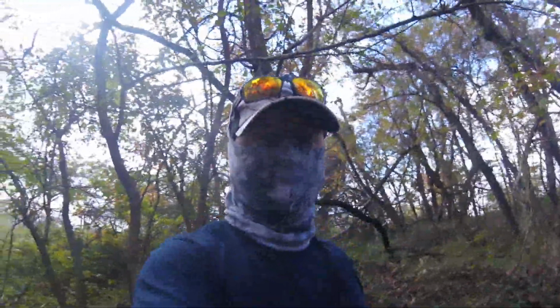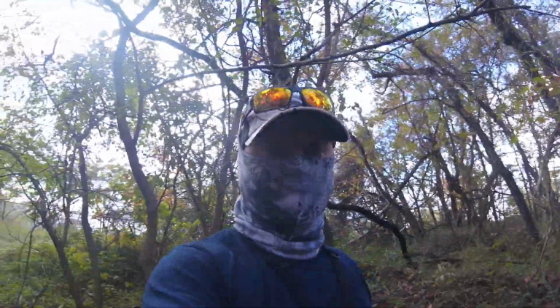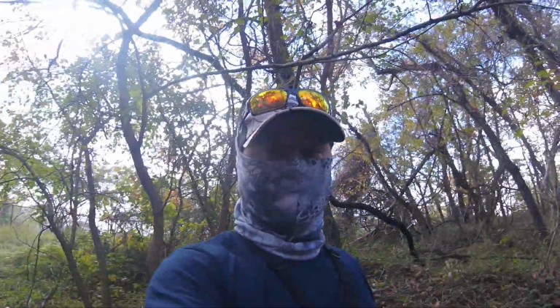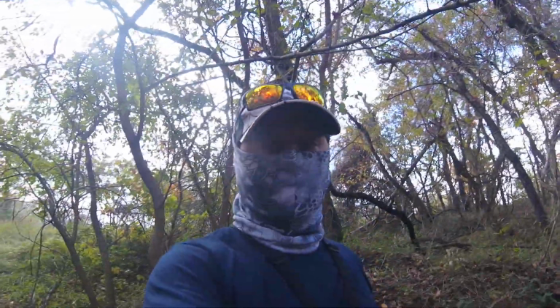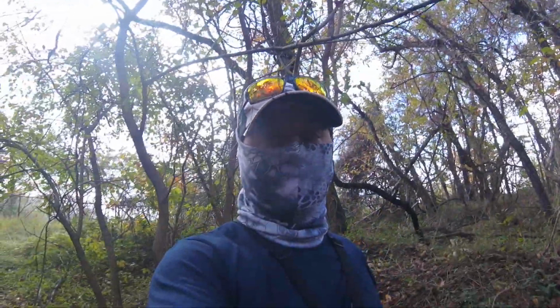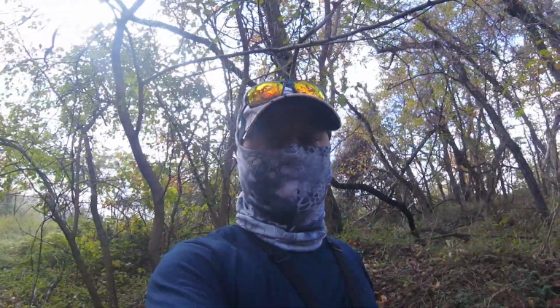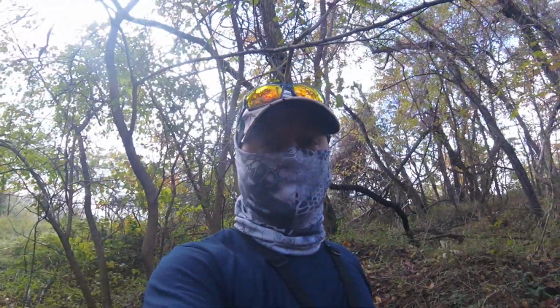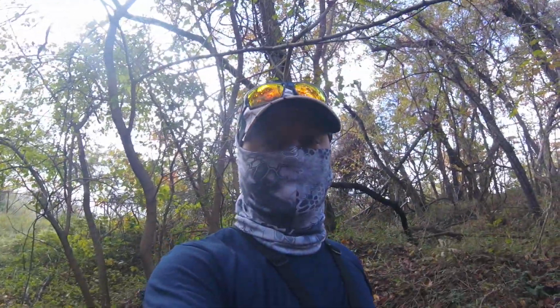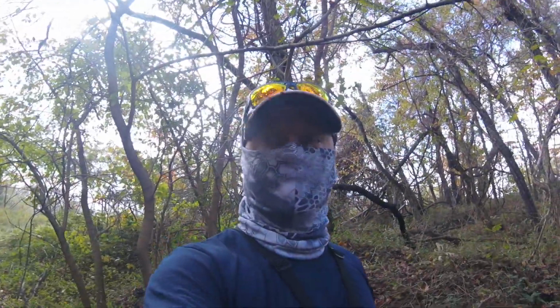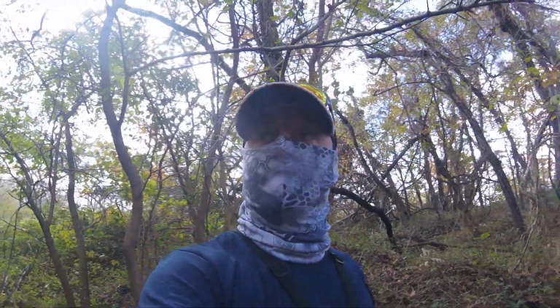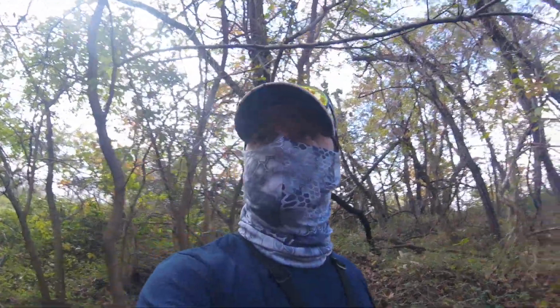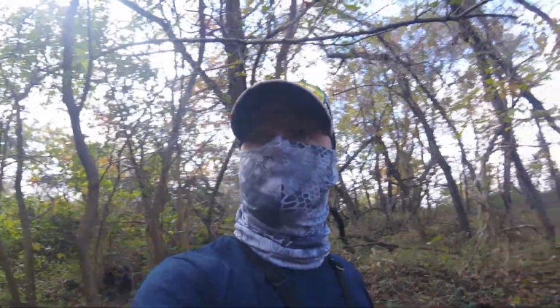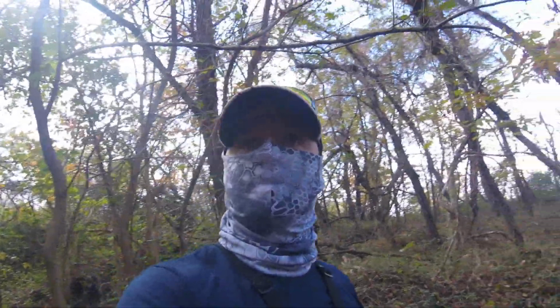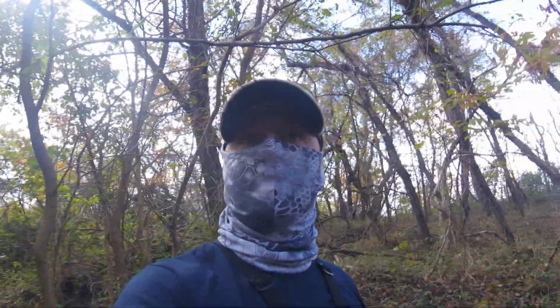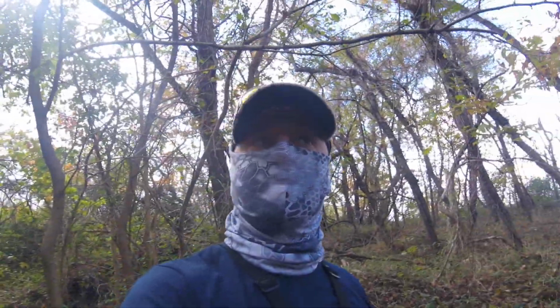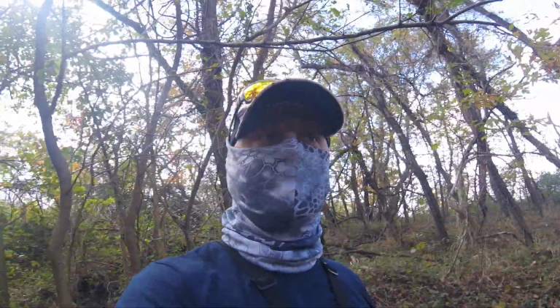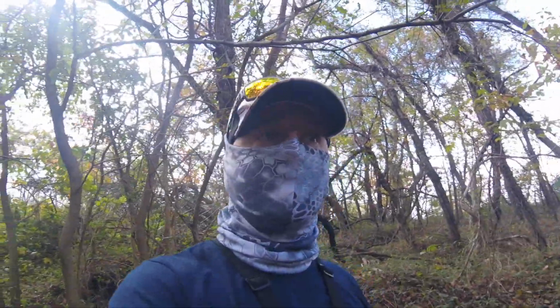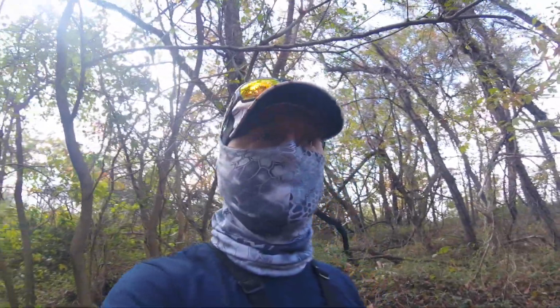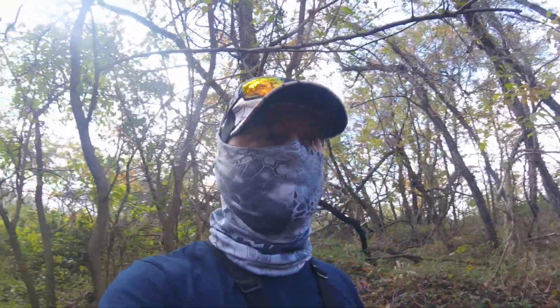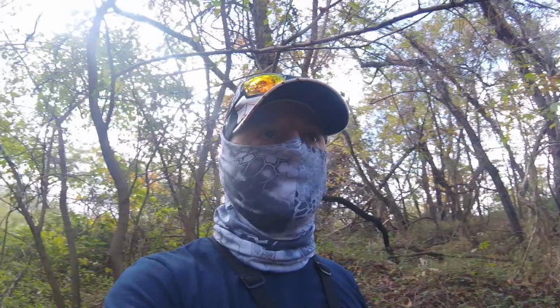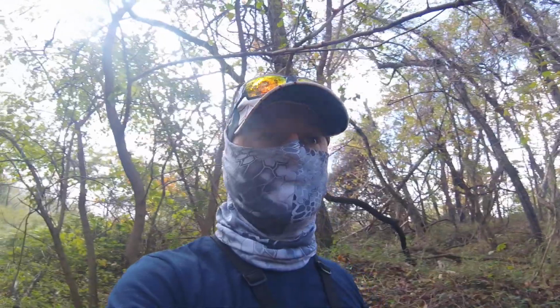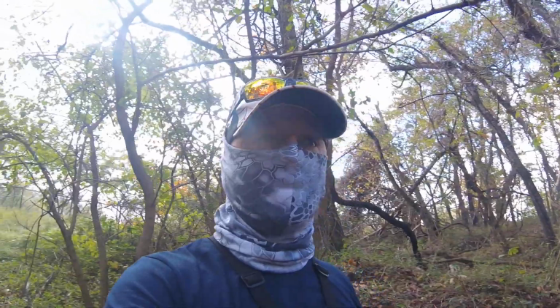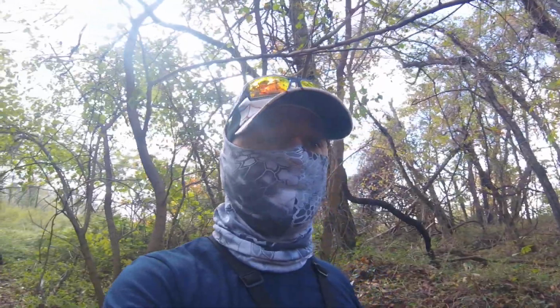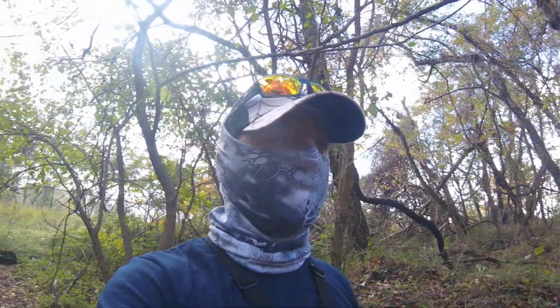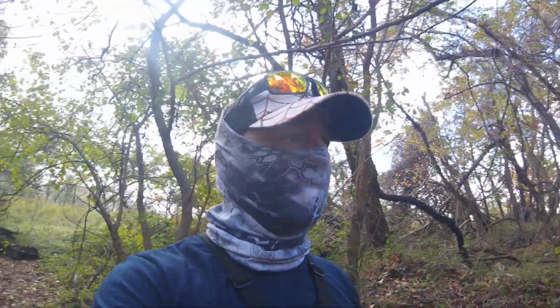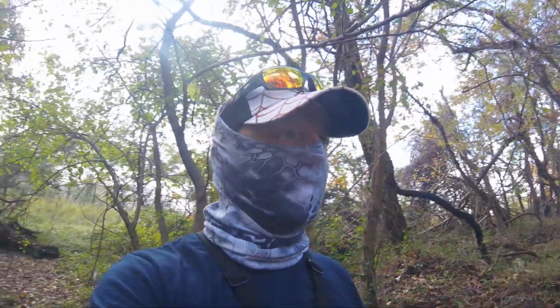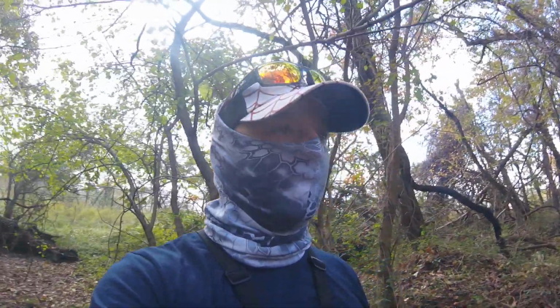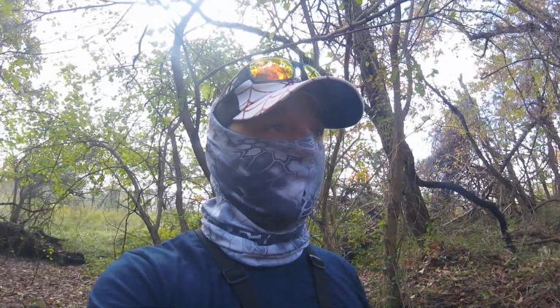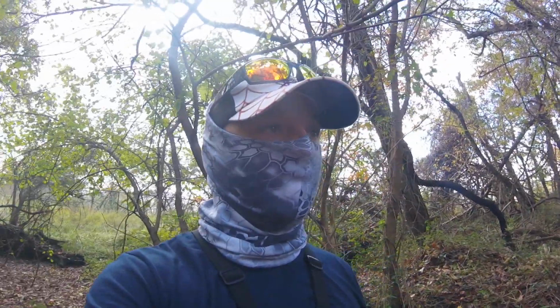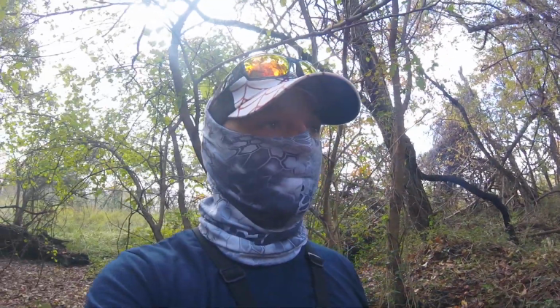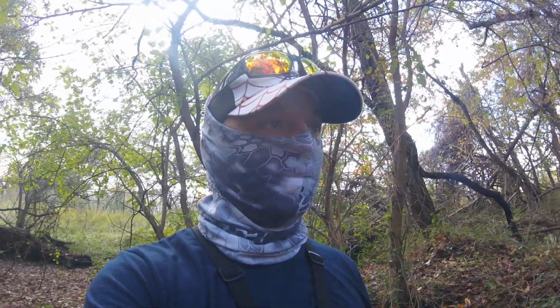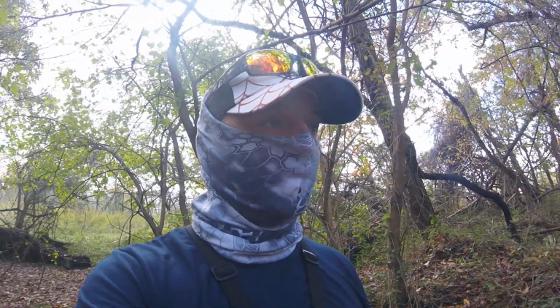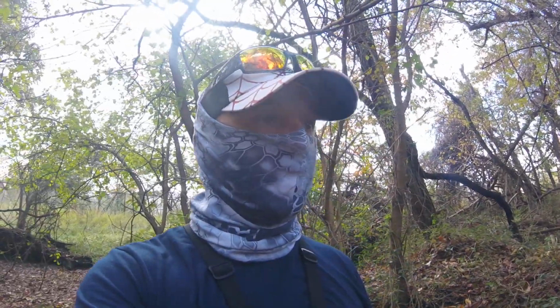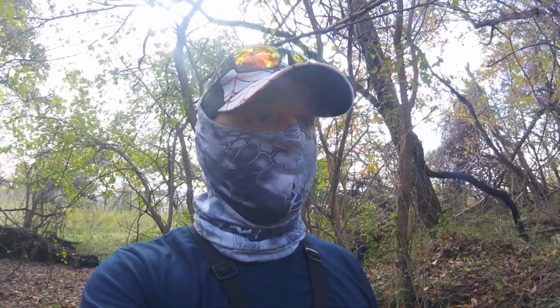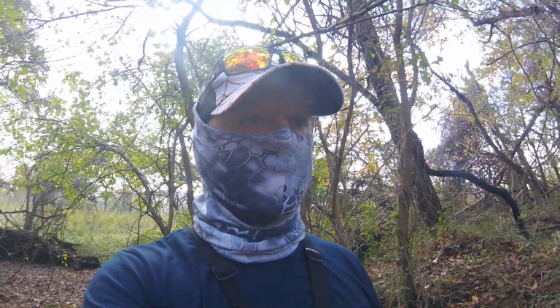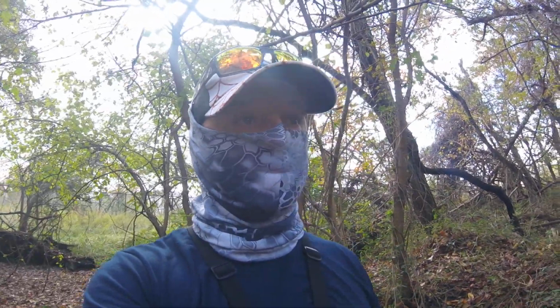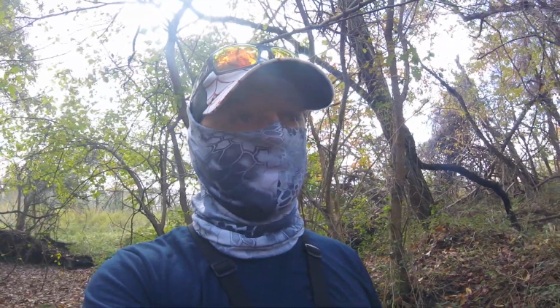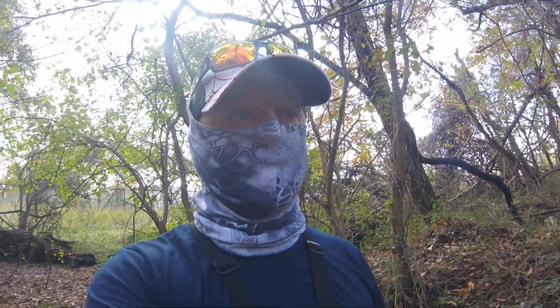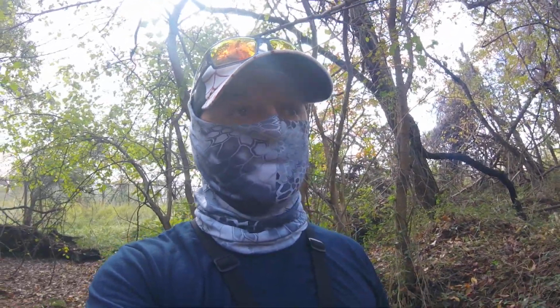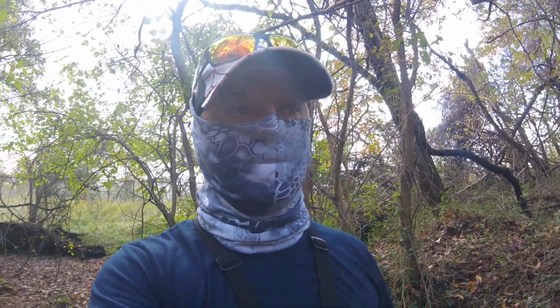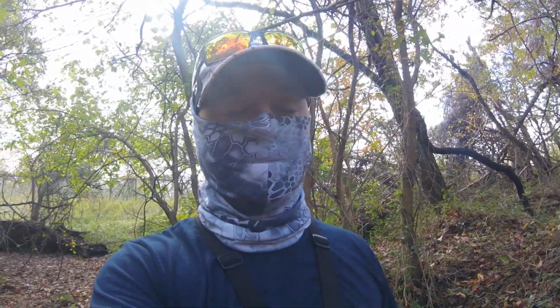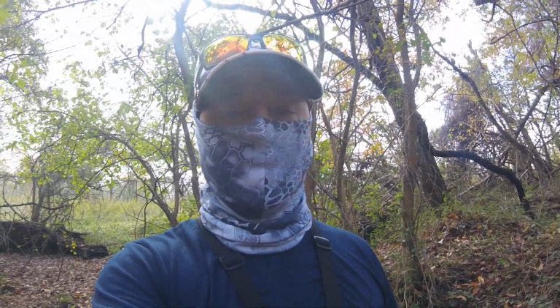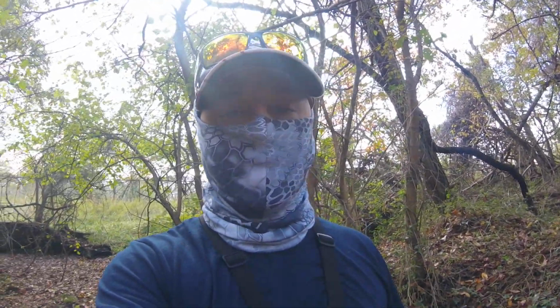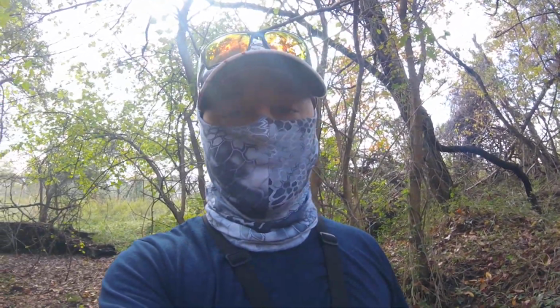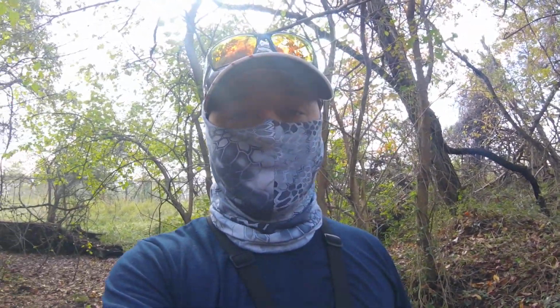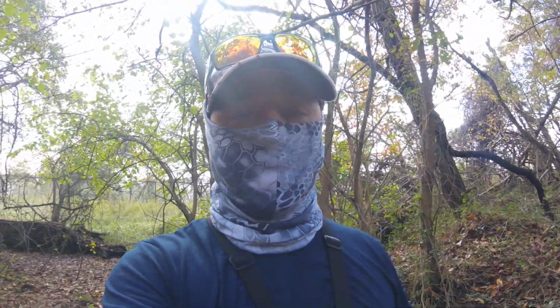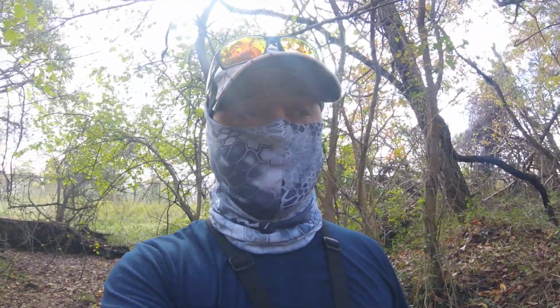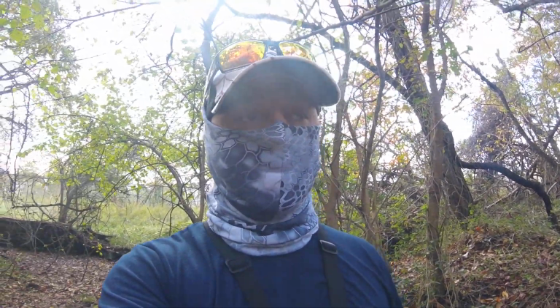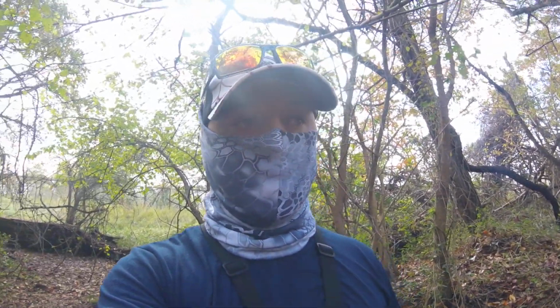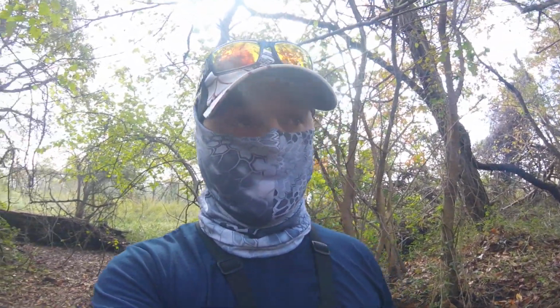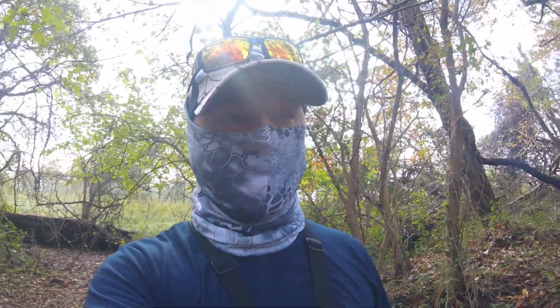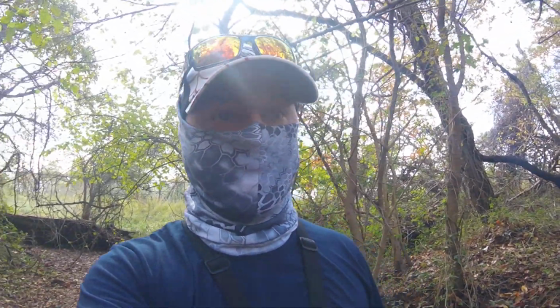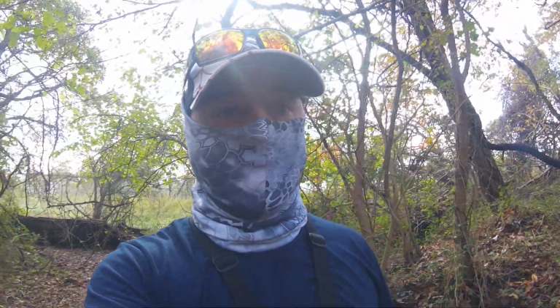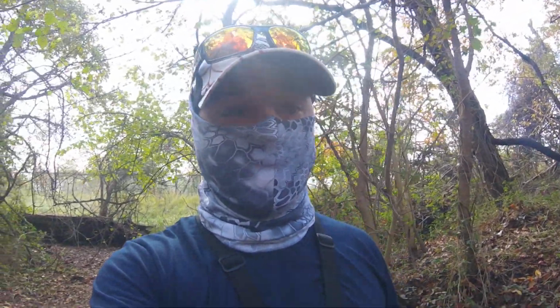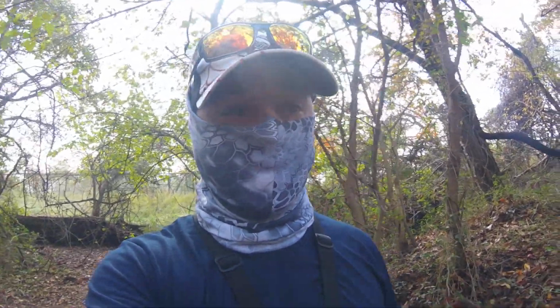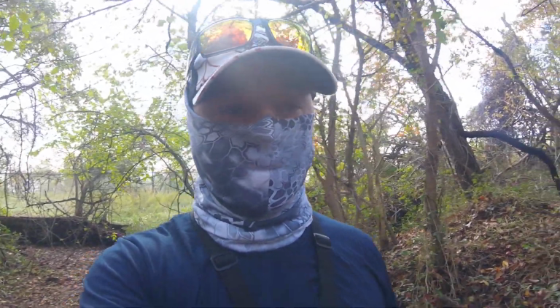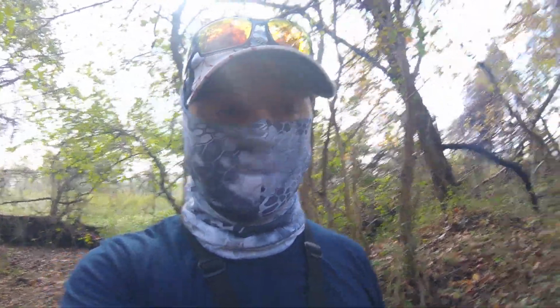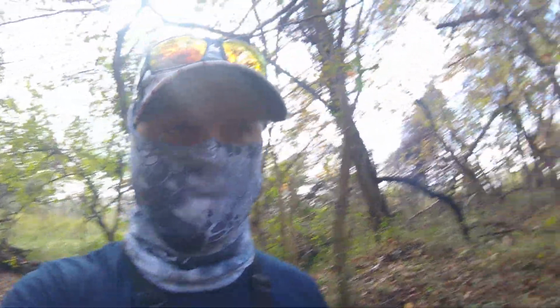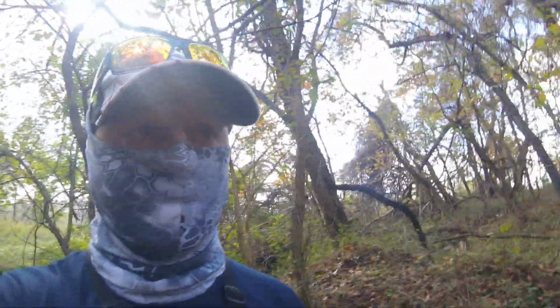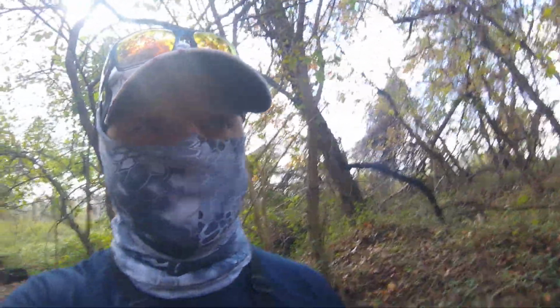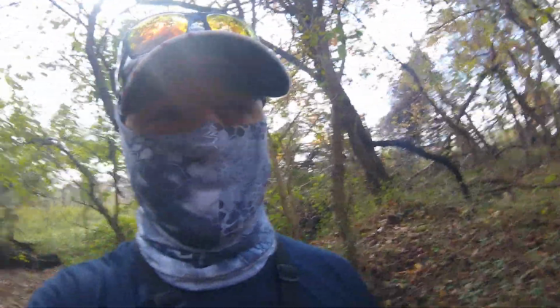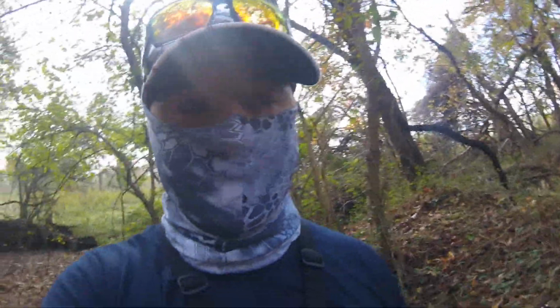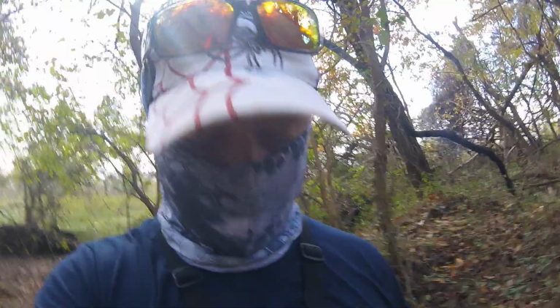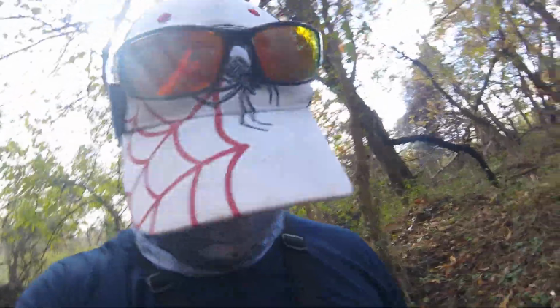How you doing? Welcome back. Today we are doing urban exploration on Baltimore Catacombs. So here we go.